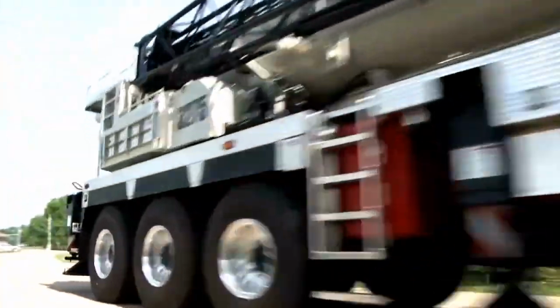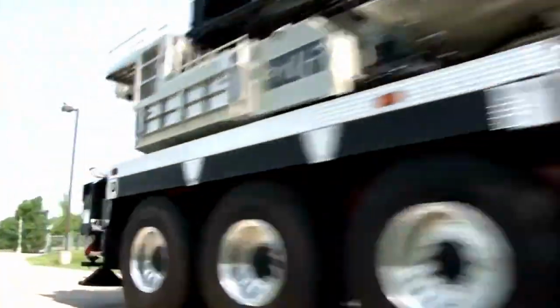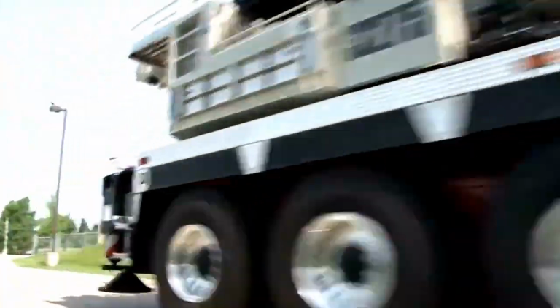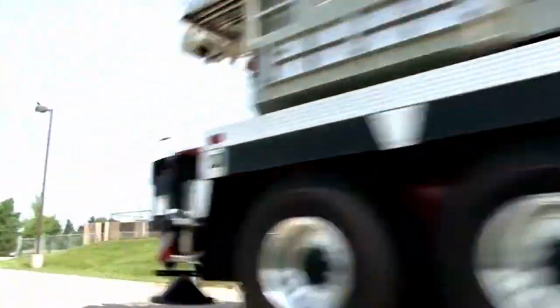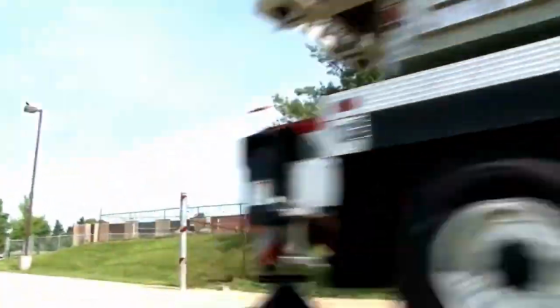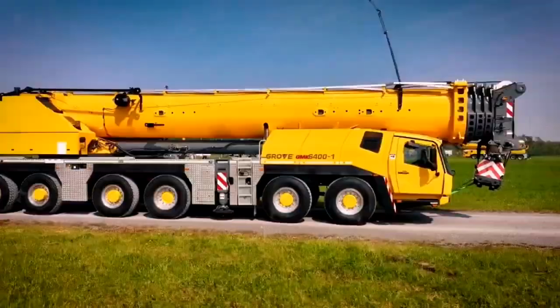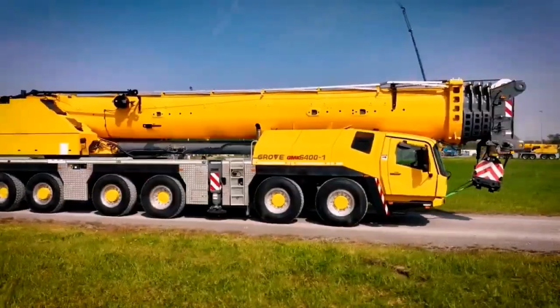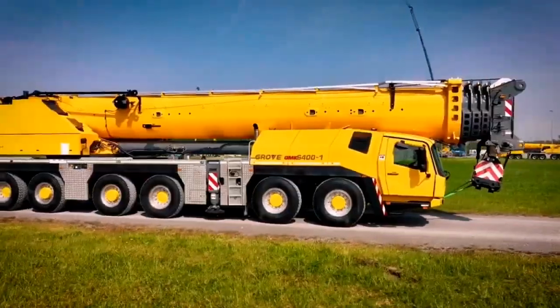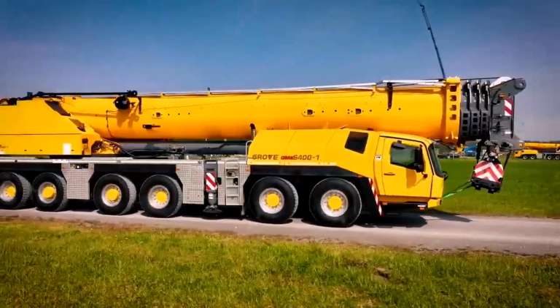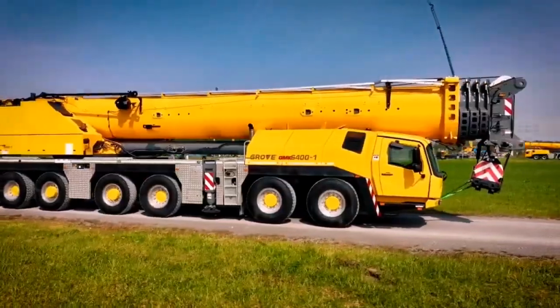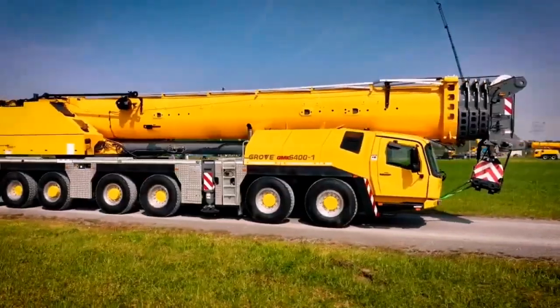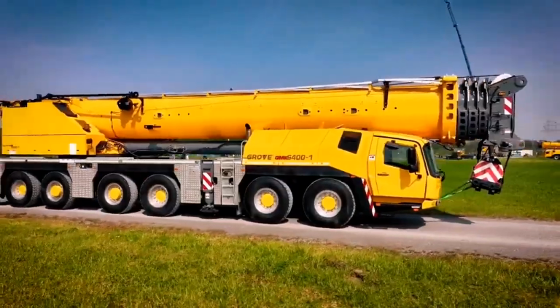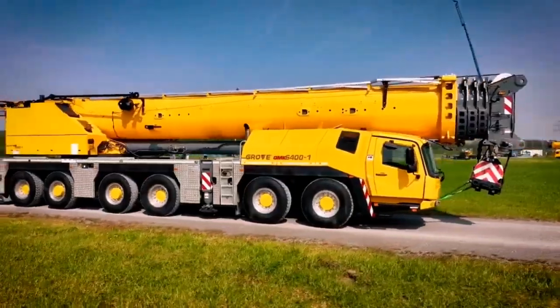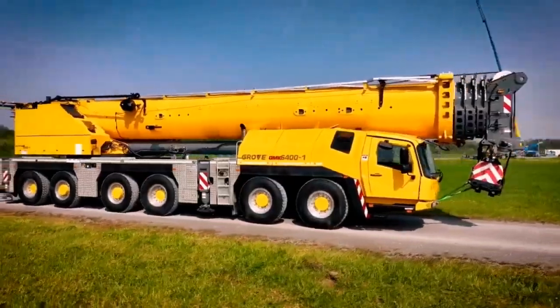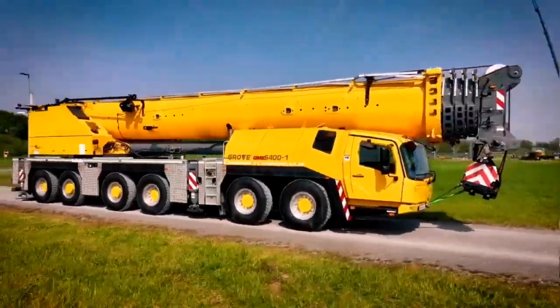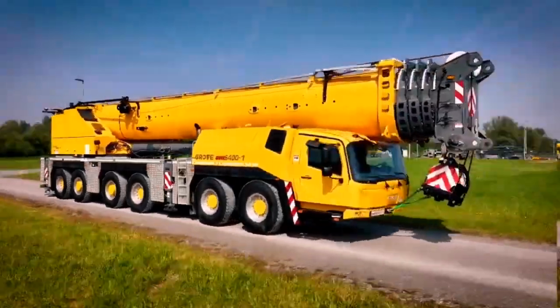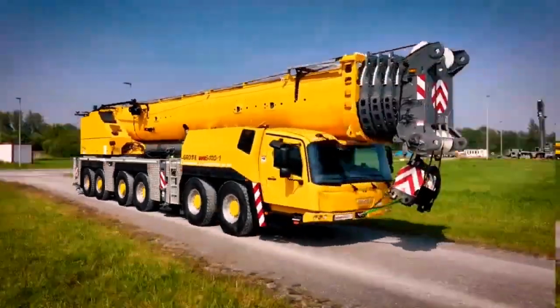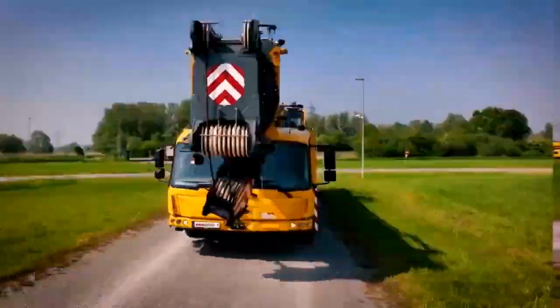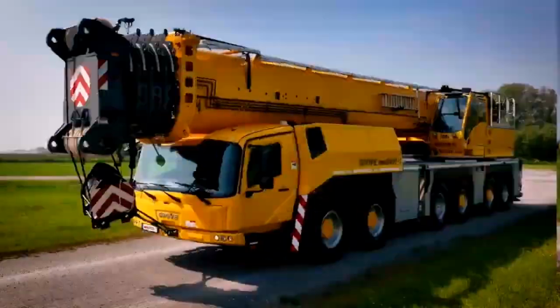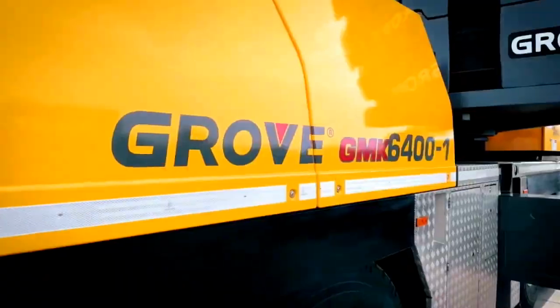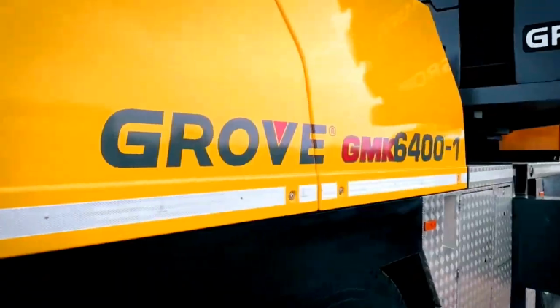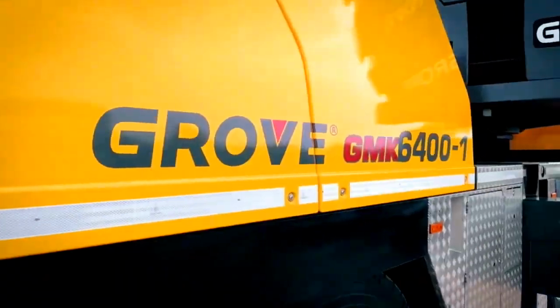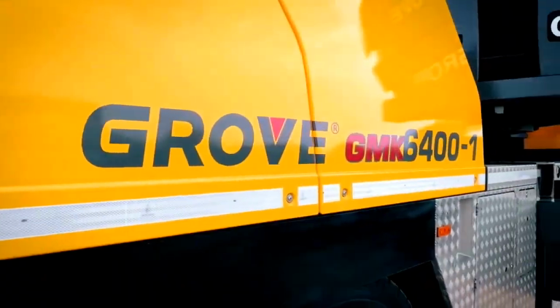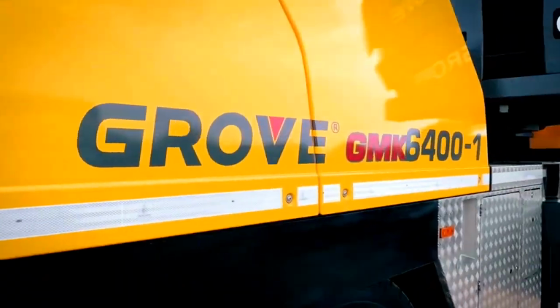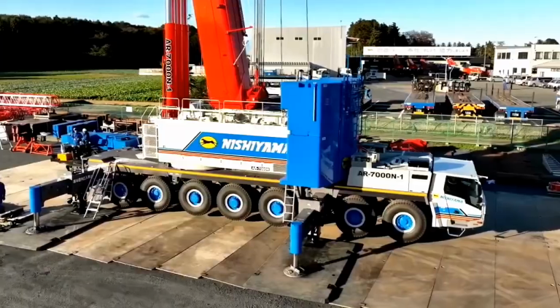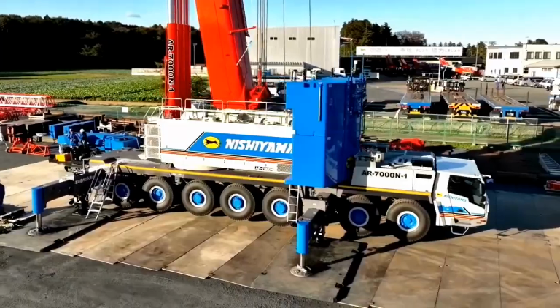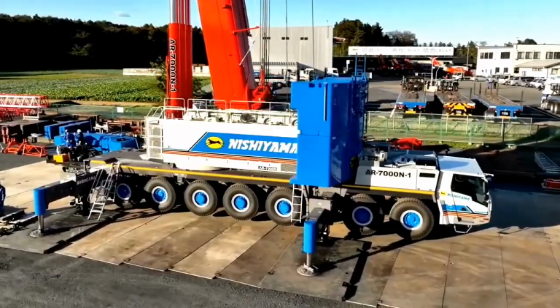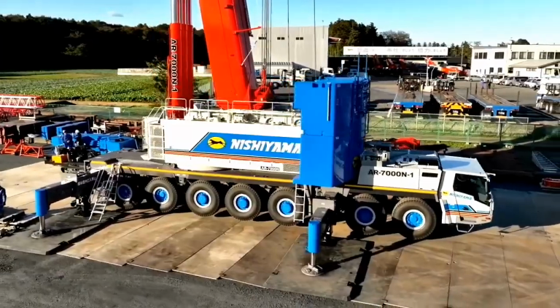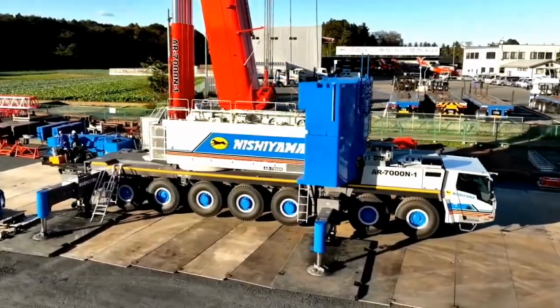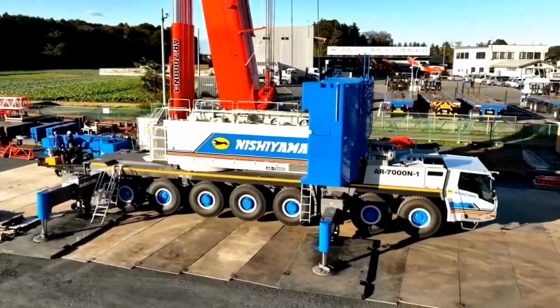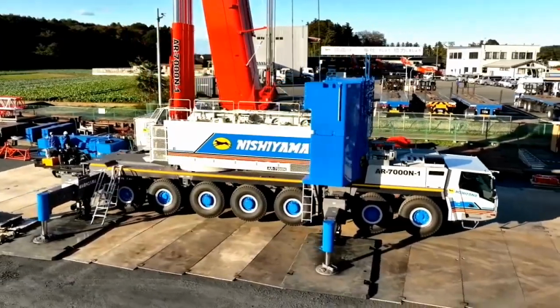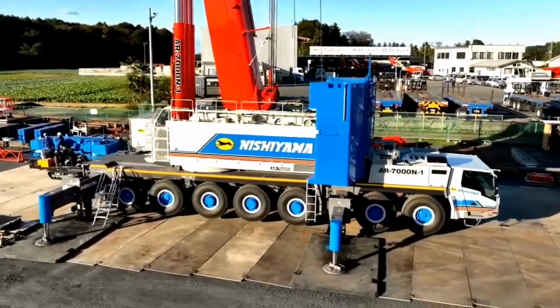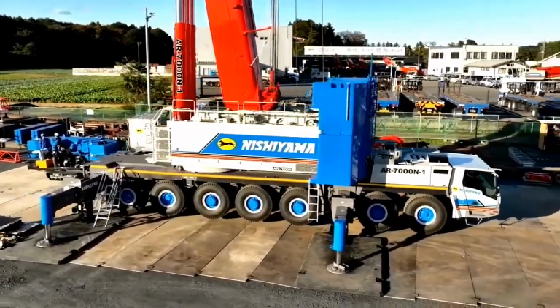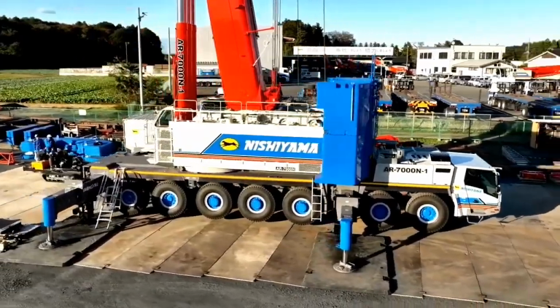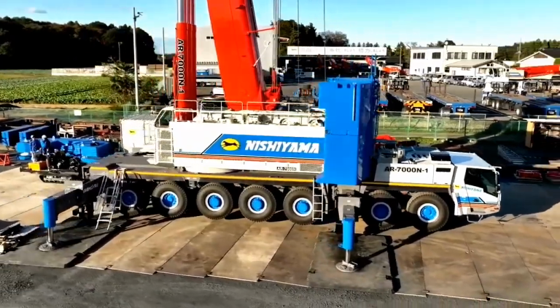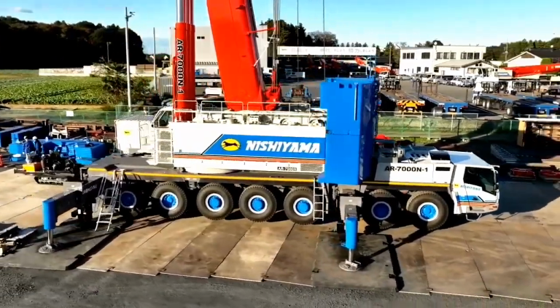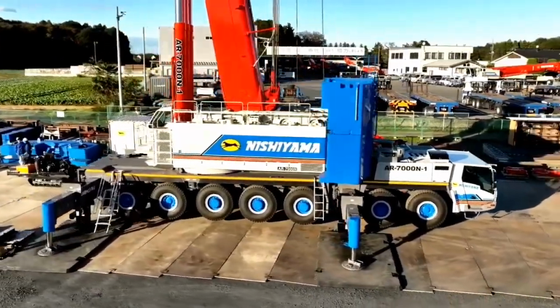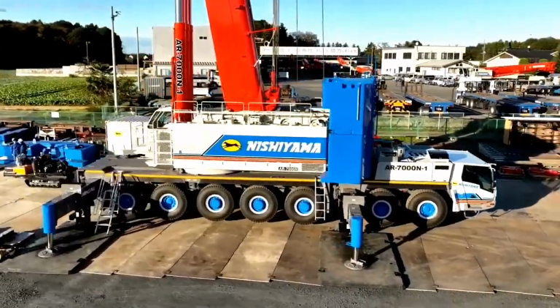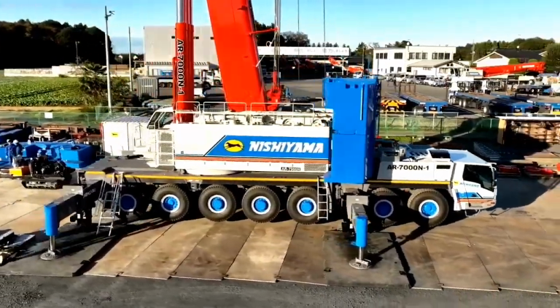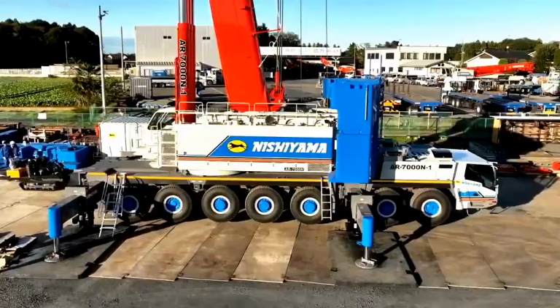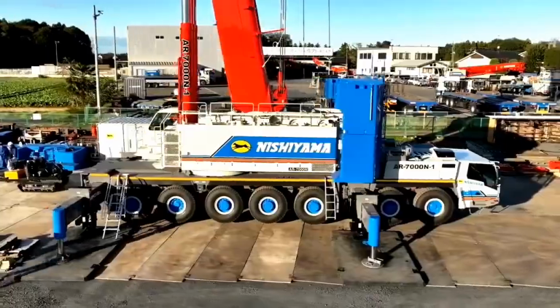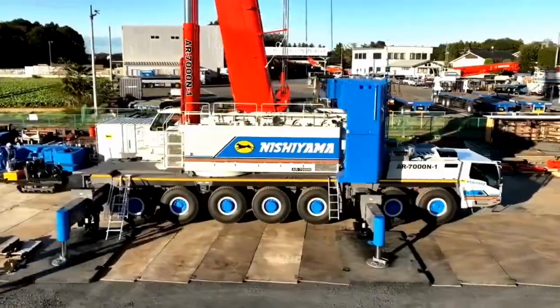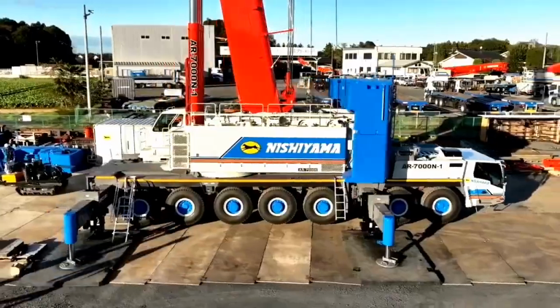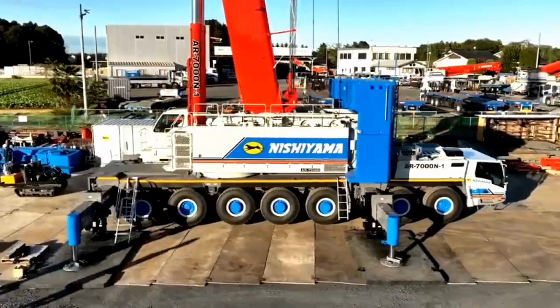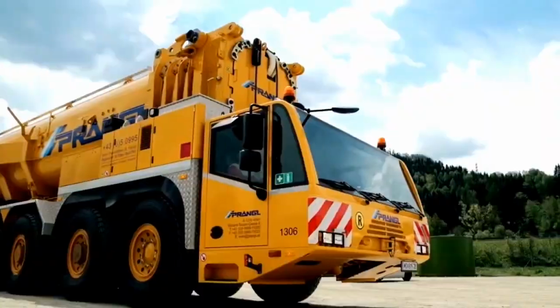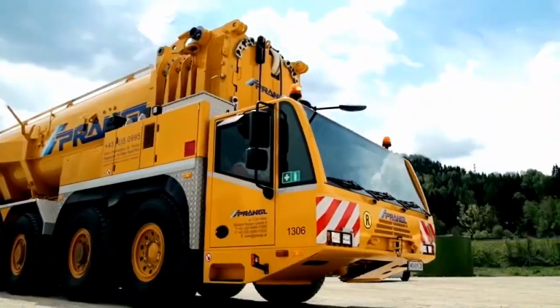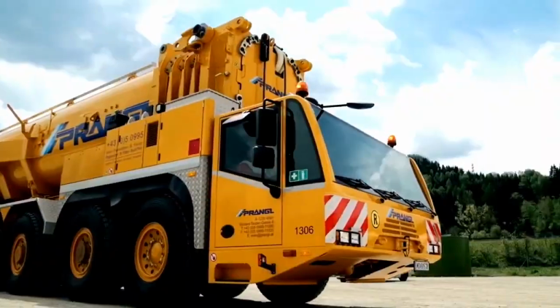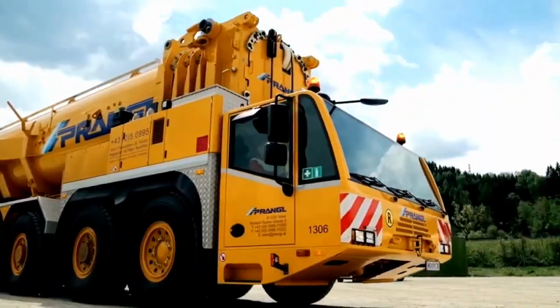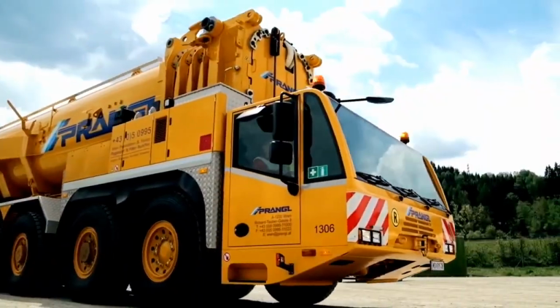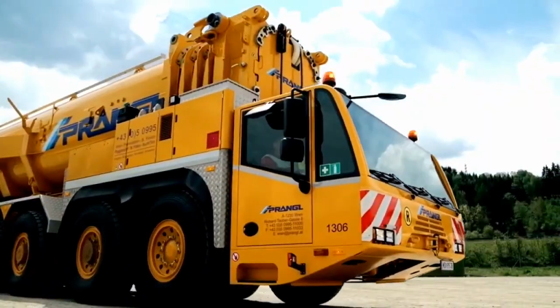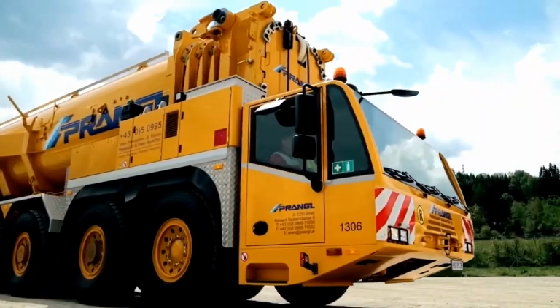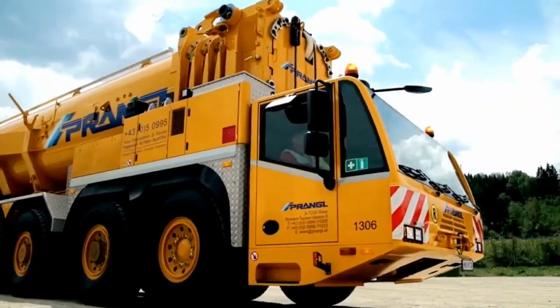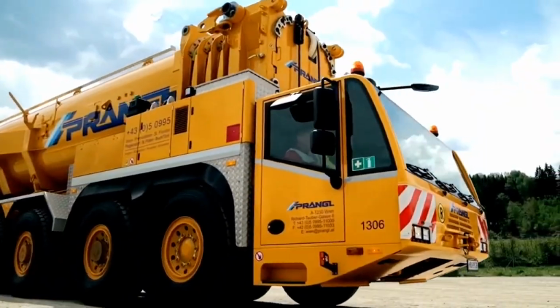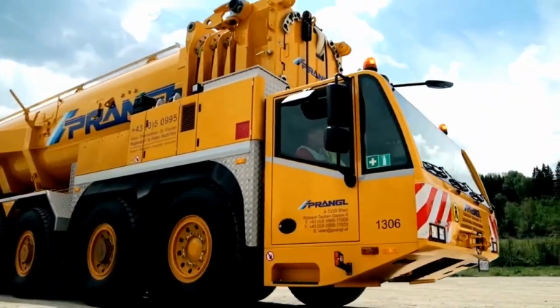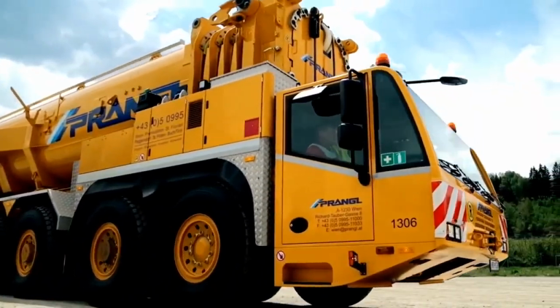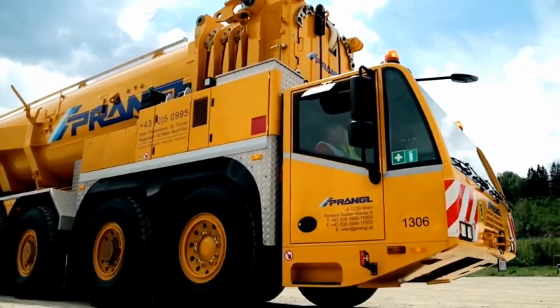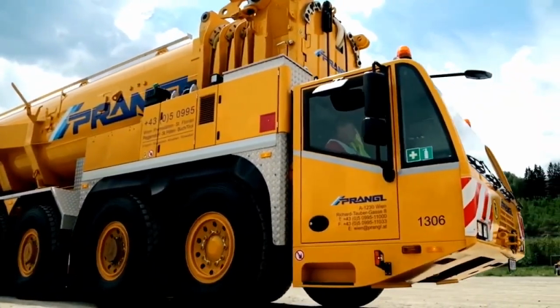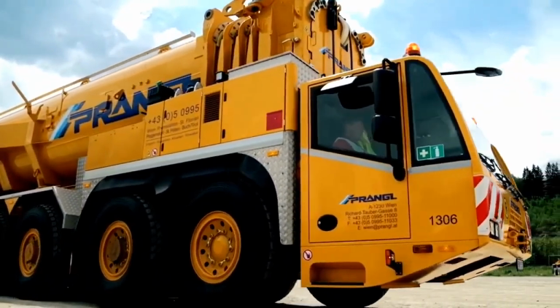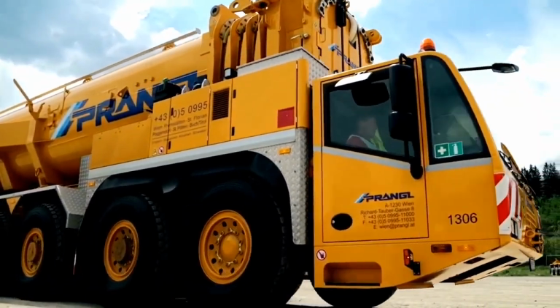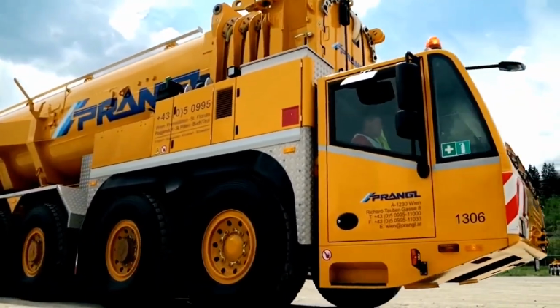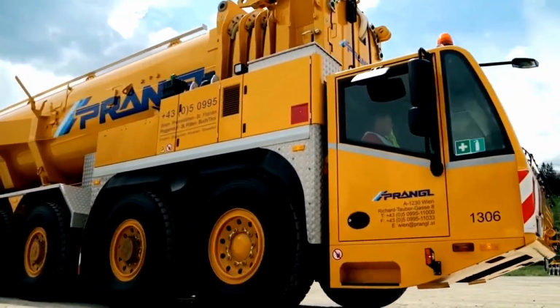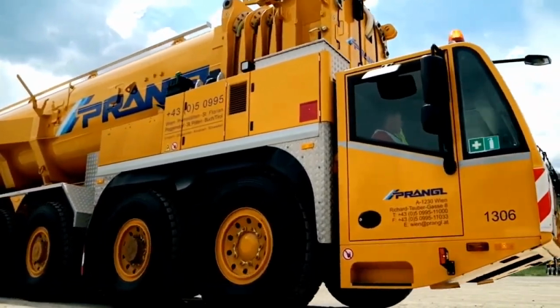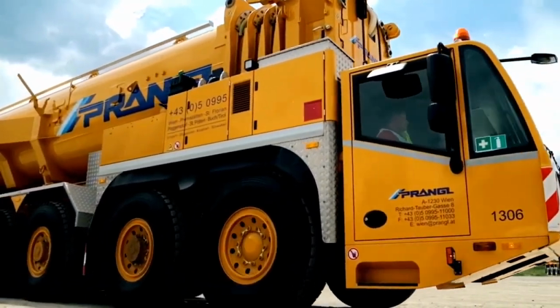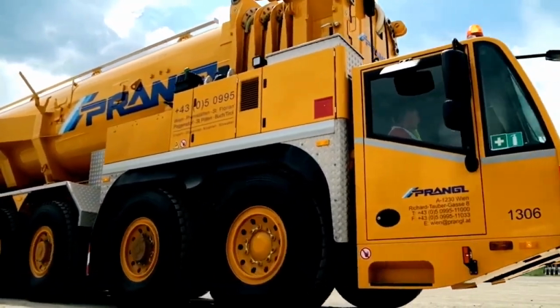Welcome back to another video from Chan27. In this video, we will show about the 8 most advanced all-terrain cranes.